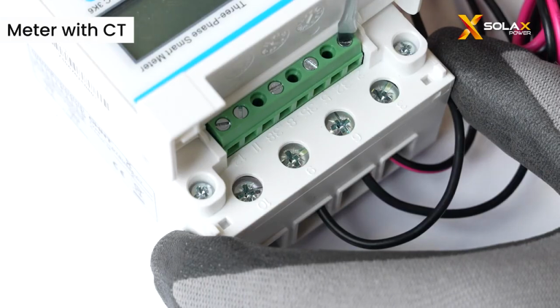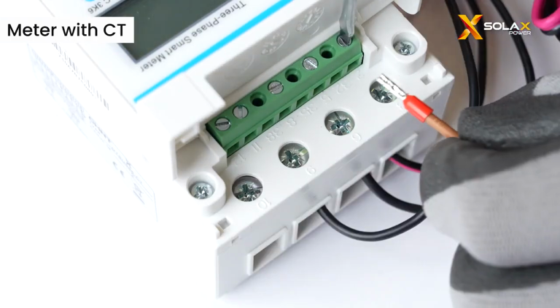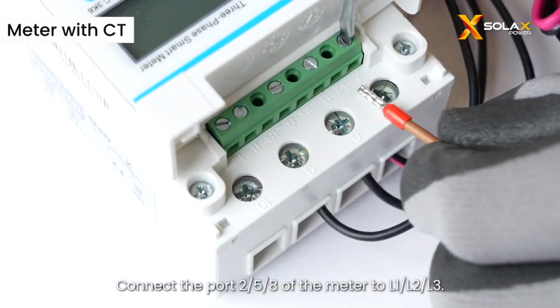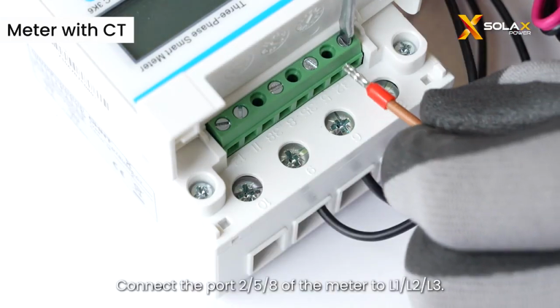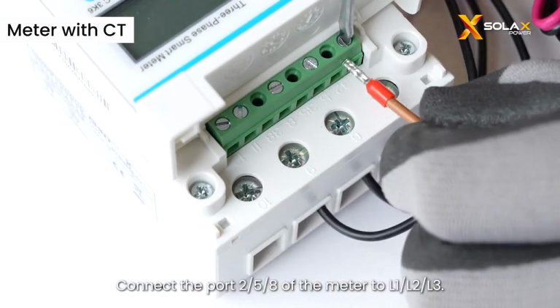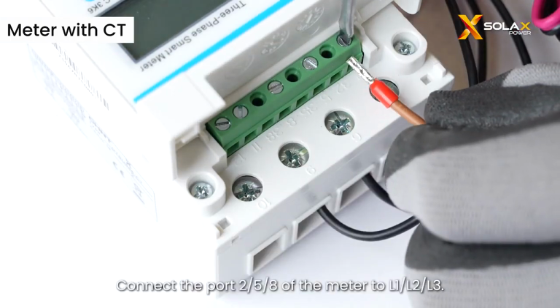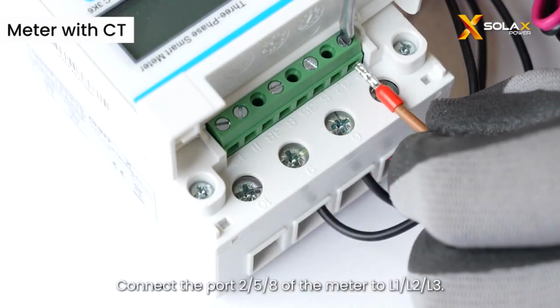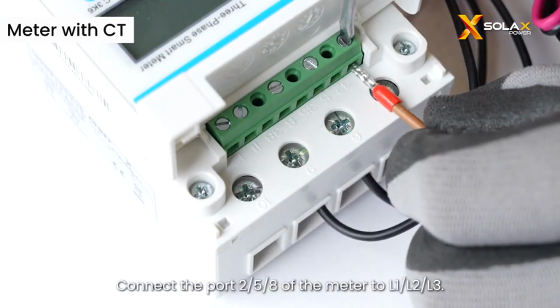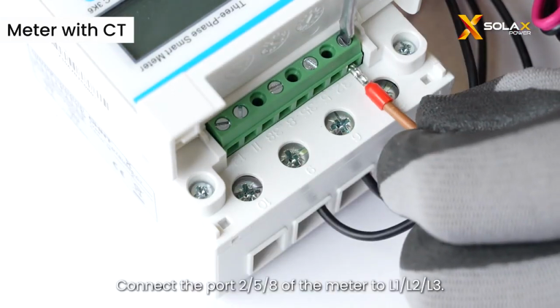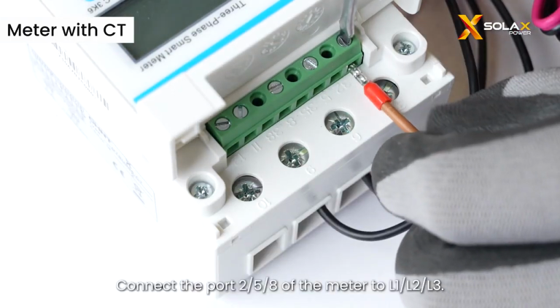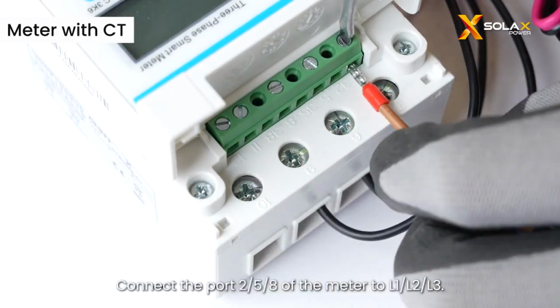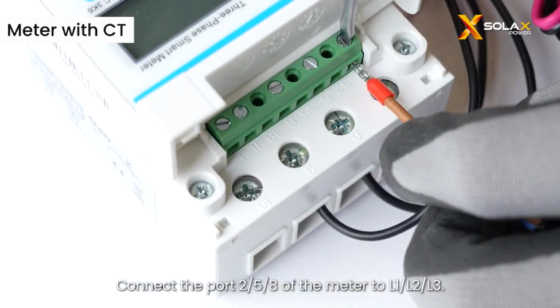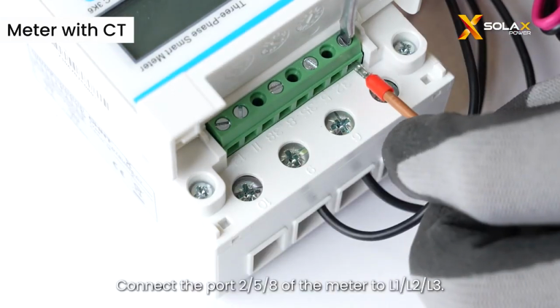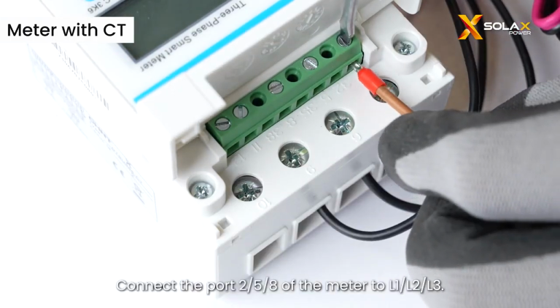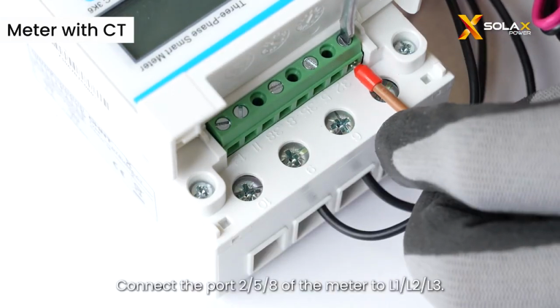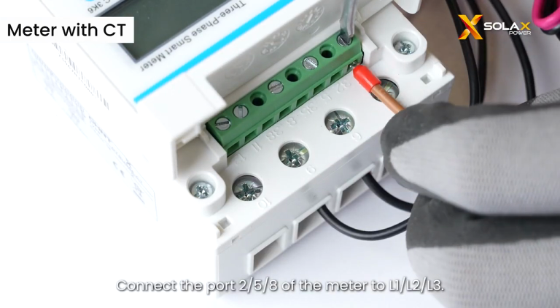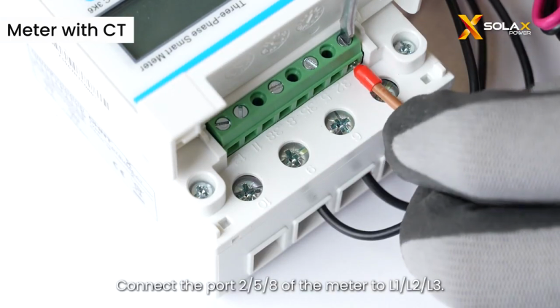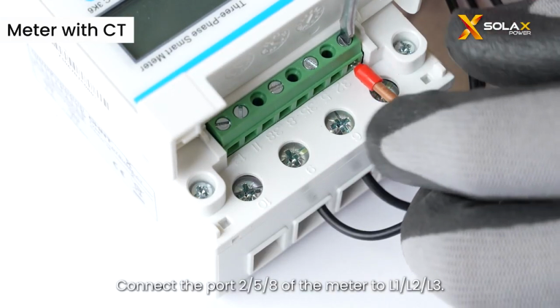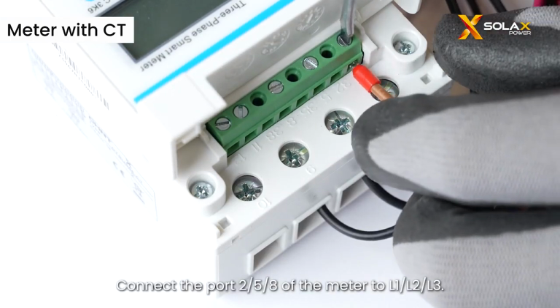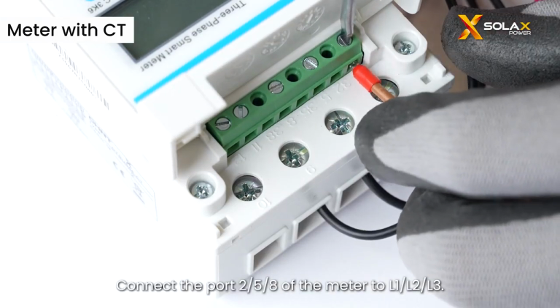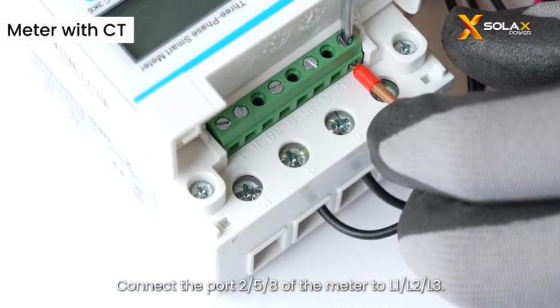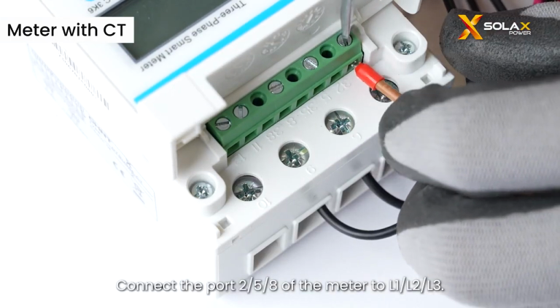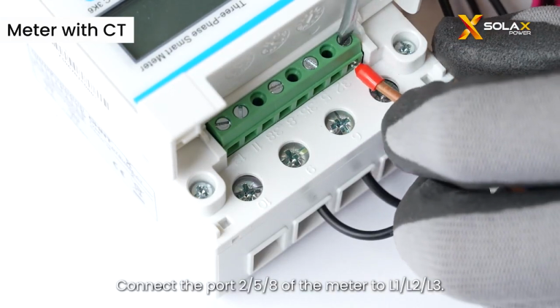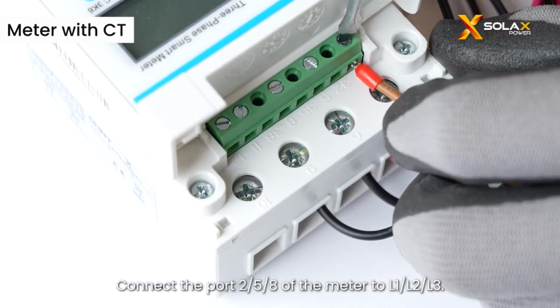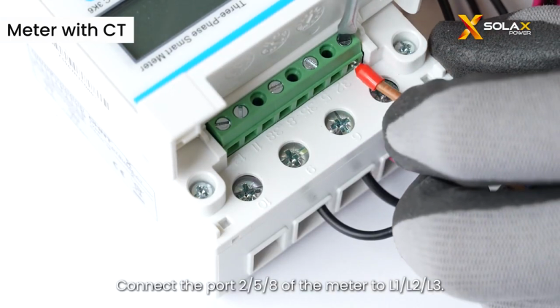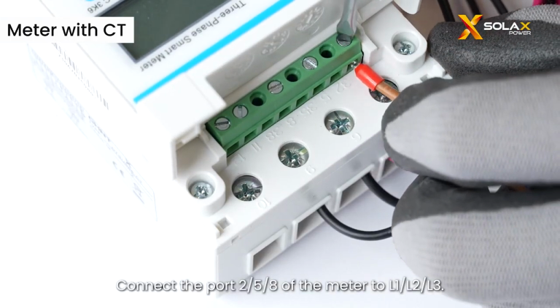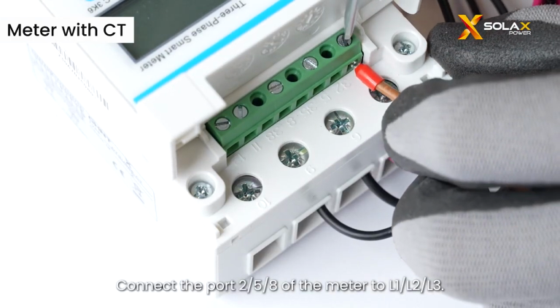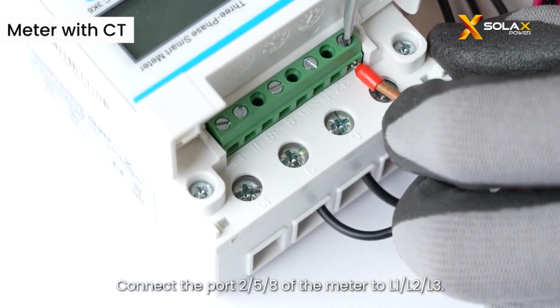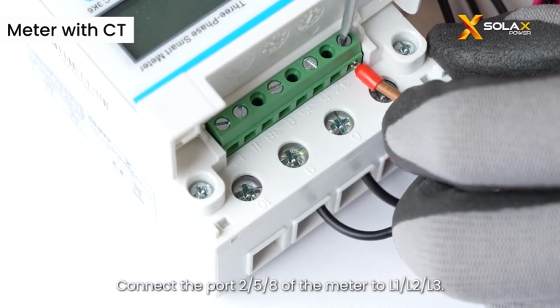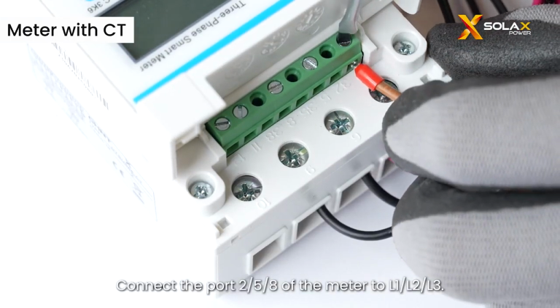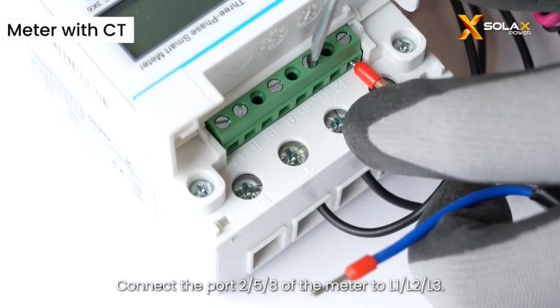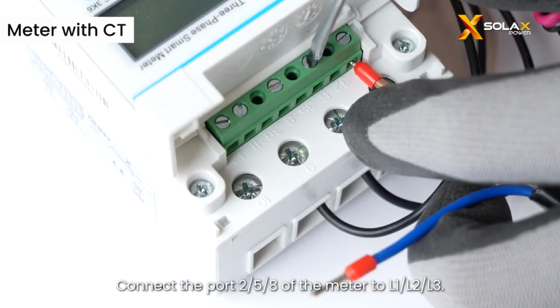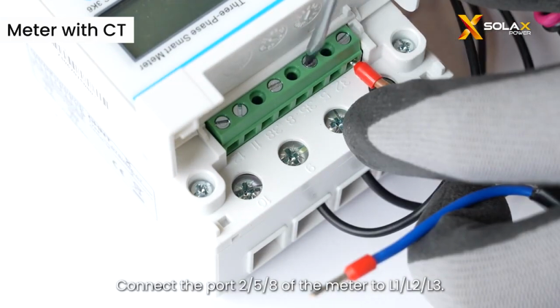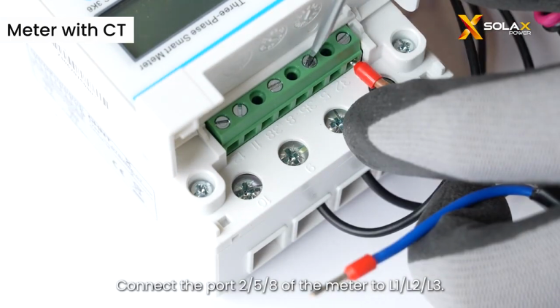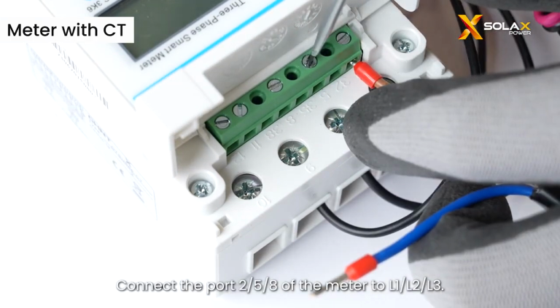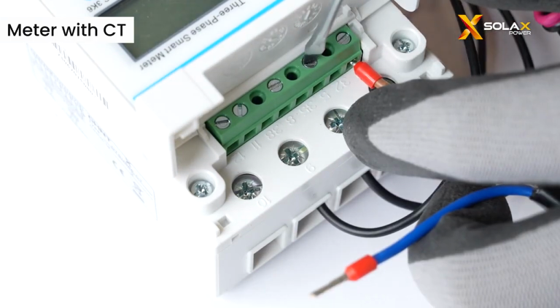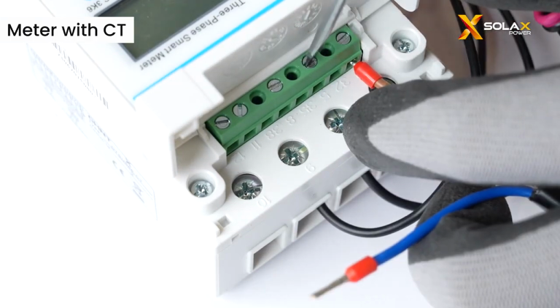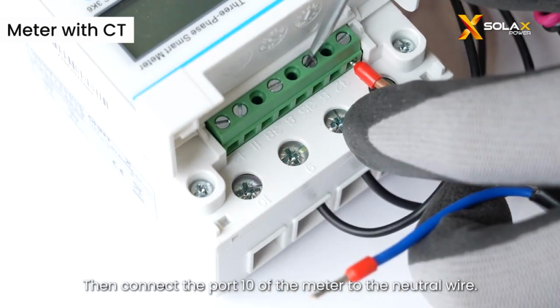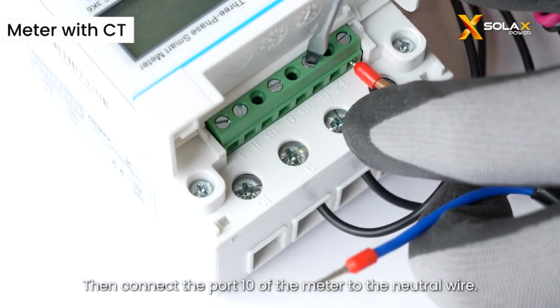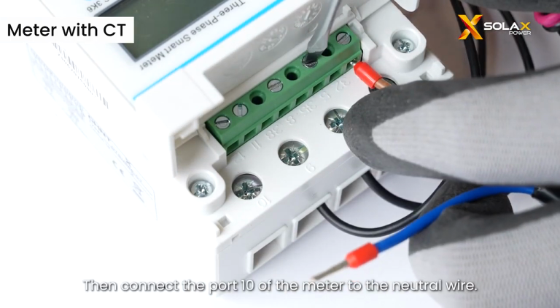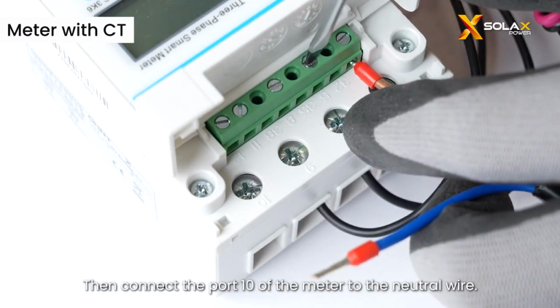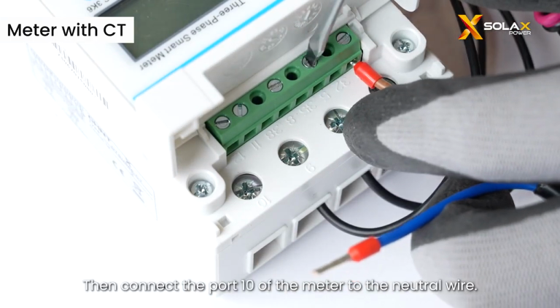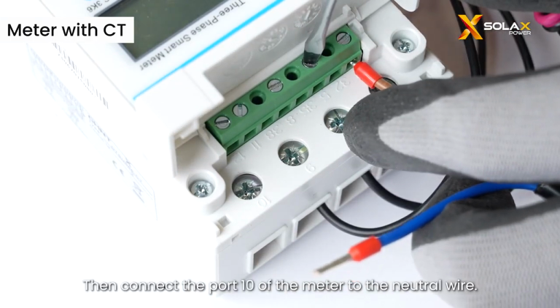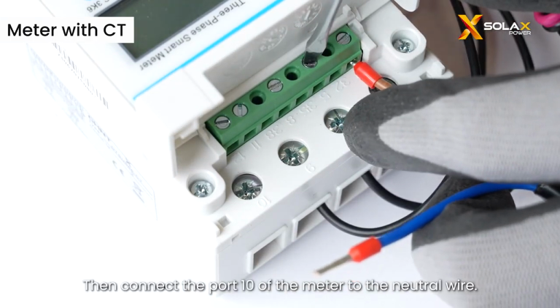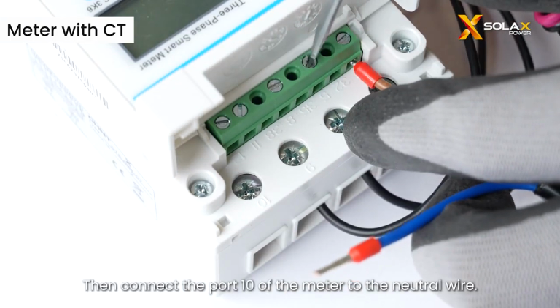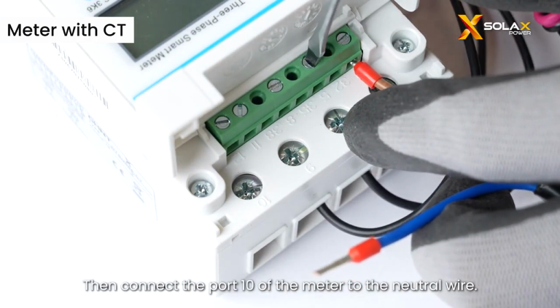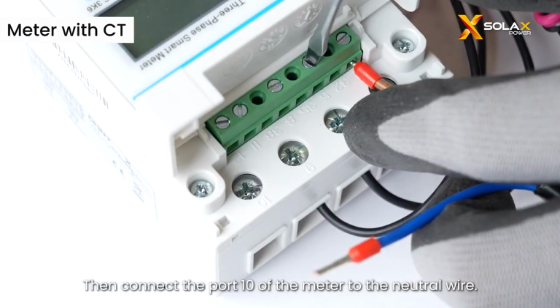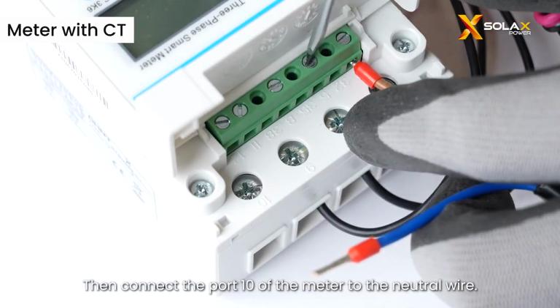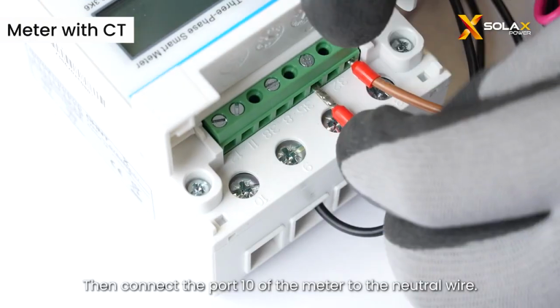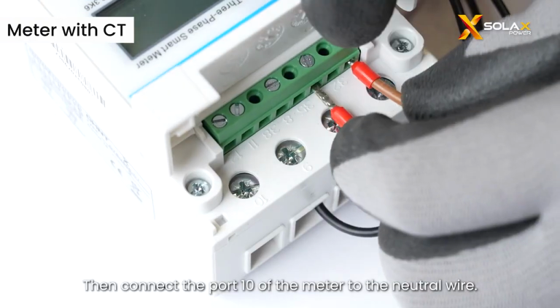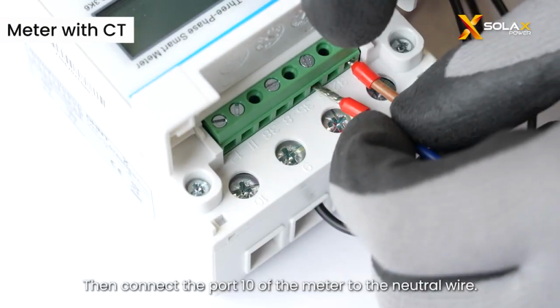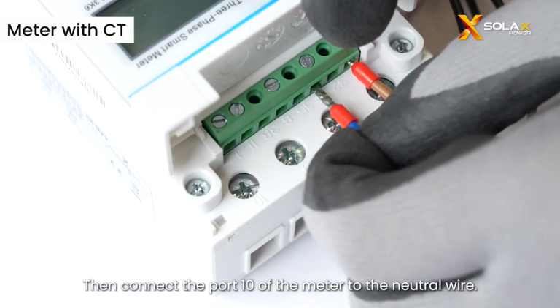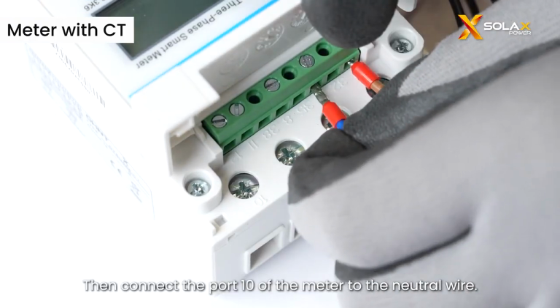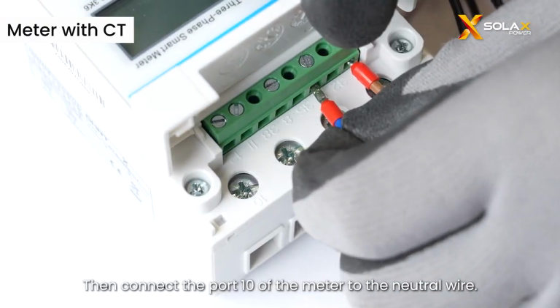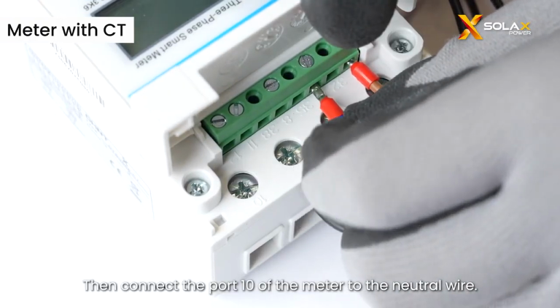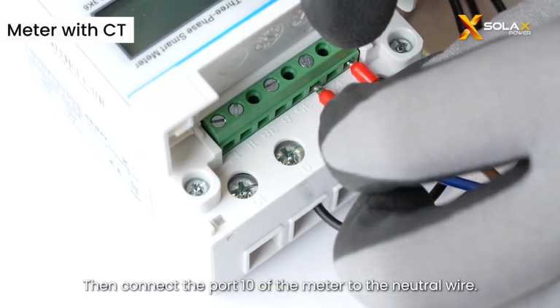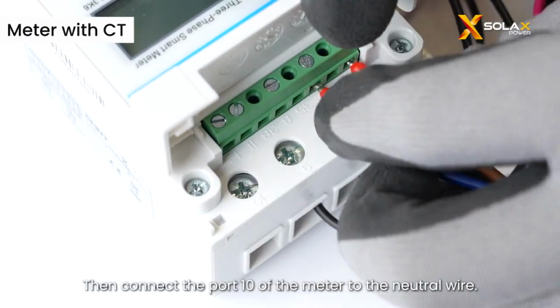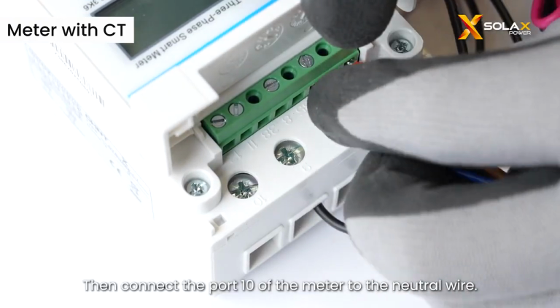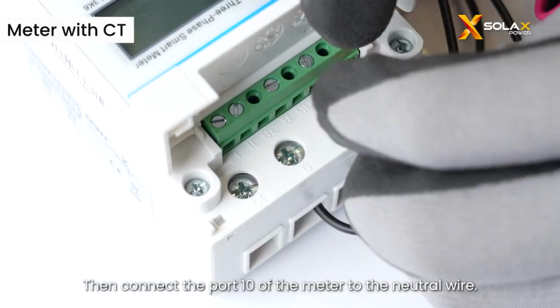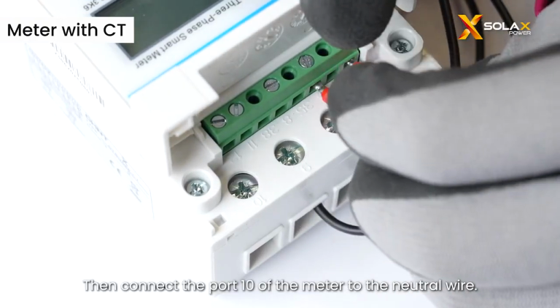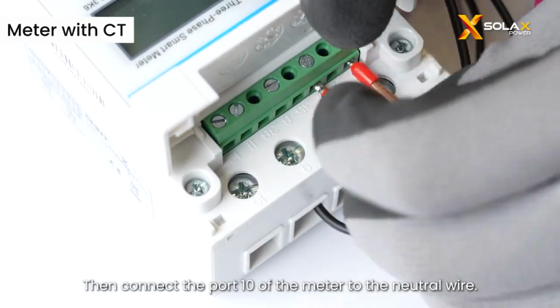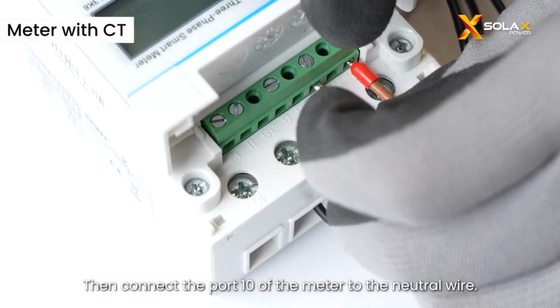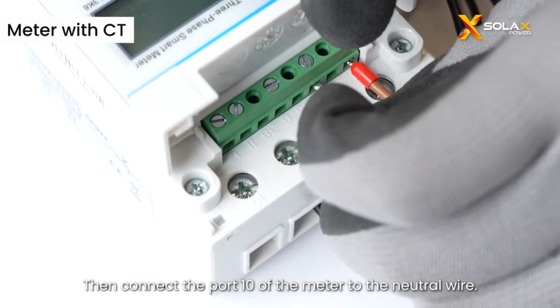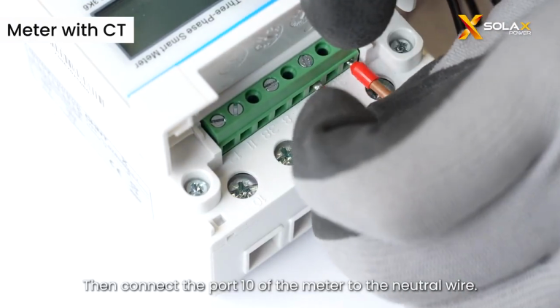Connect port 258 of the meter to L1, L2, and L3. Then connect port 10 of the meter to the neutral wire.